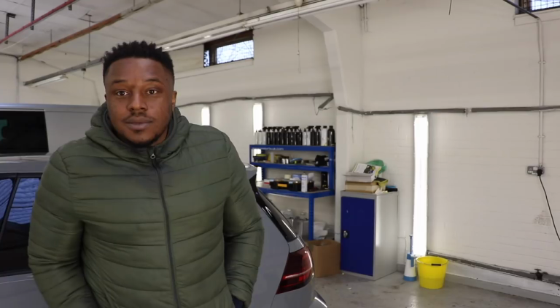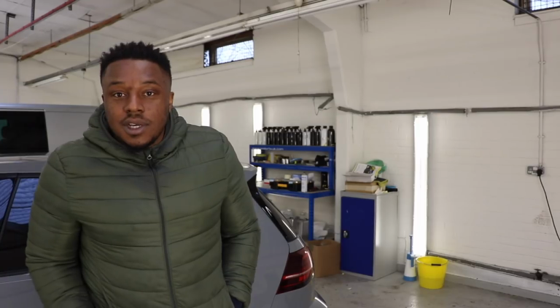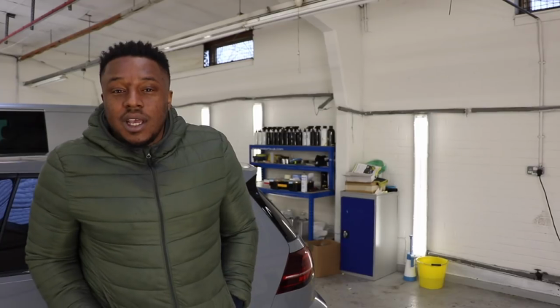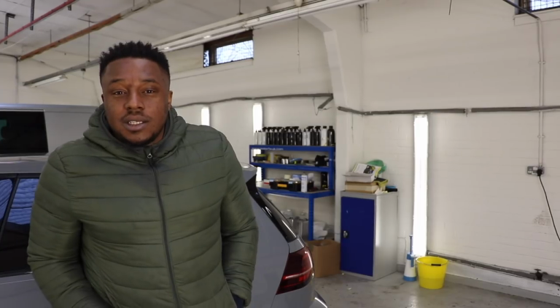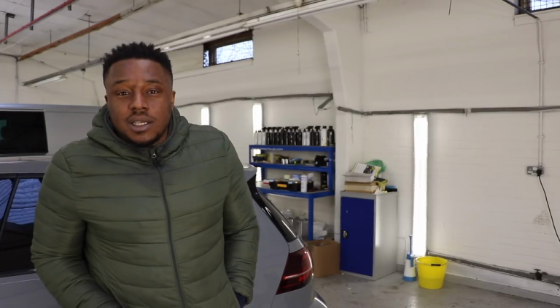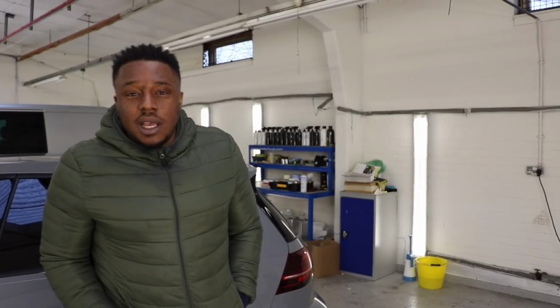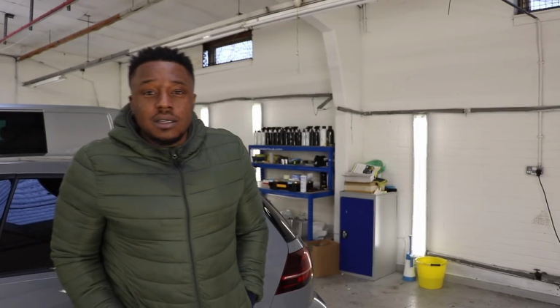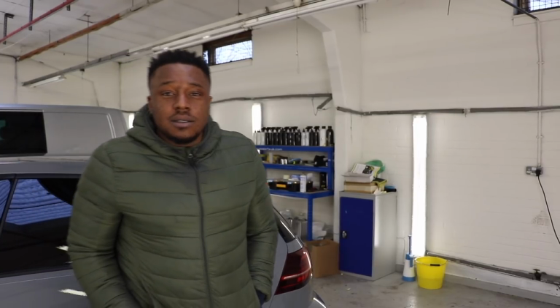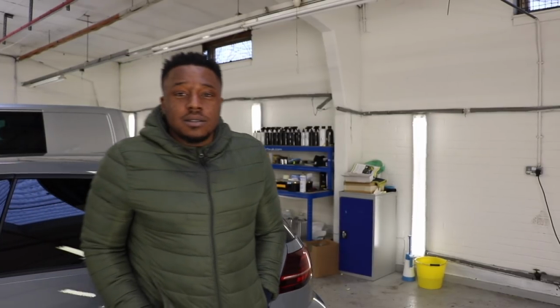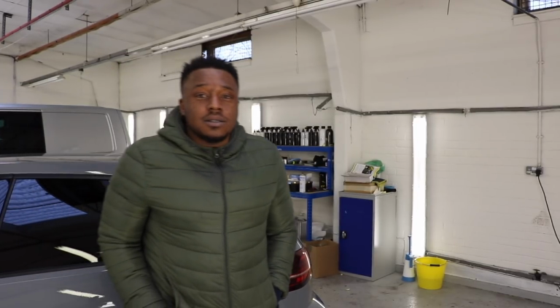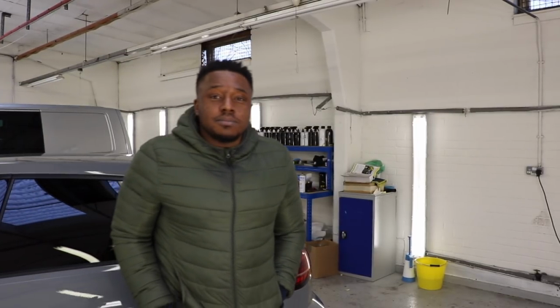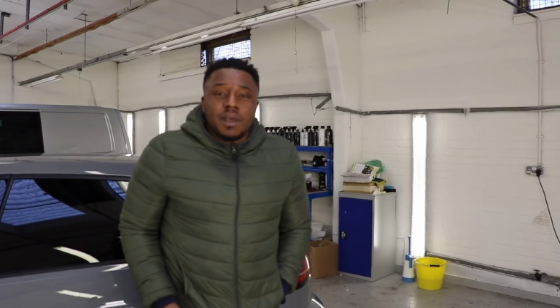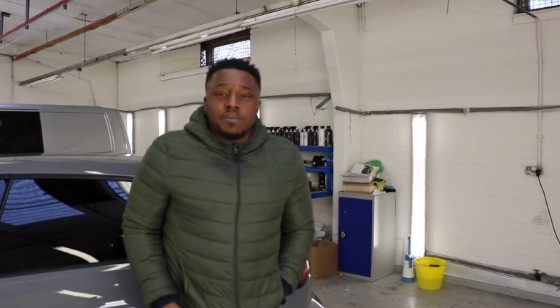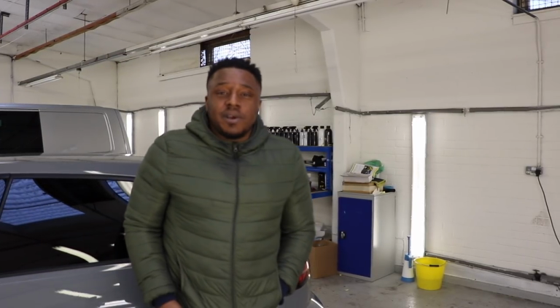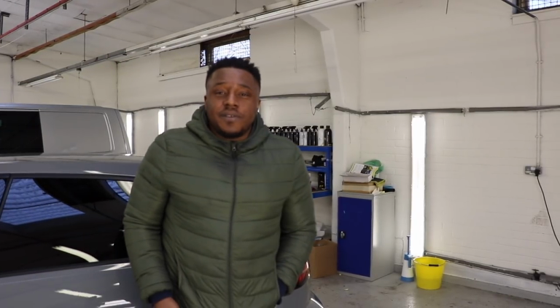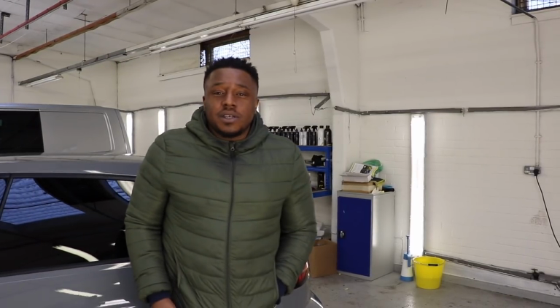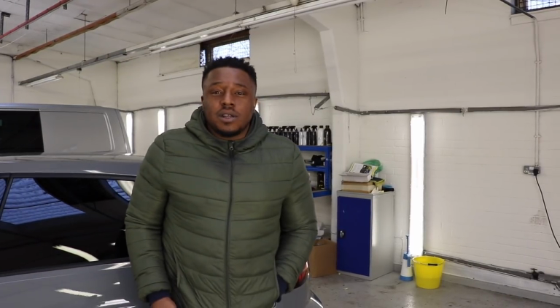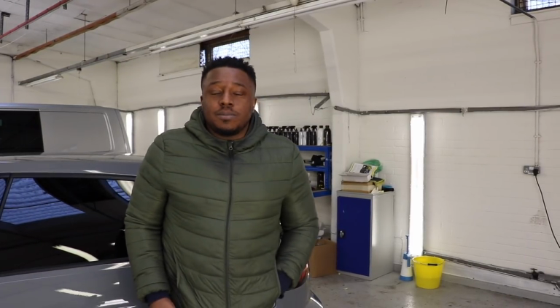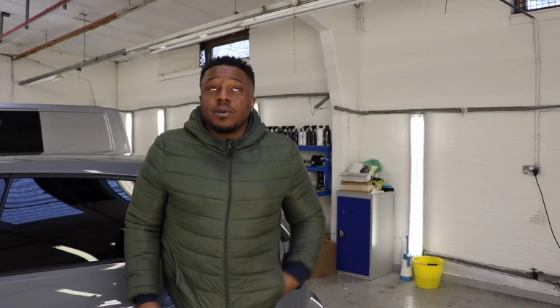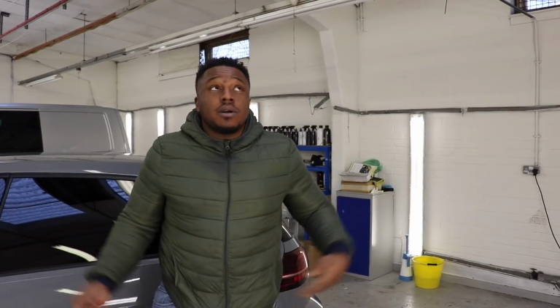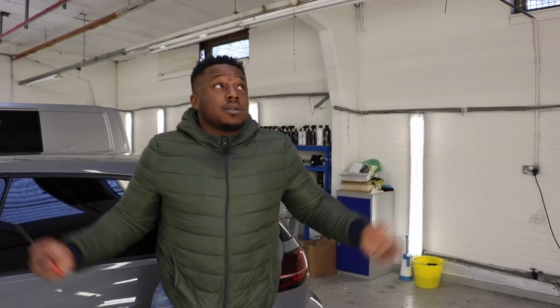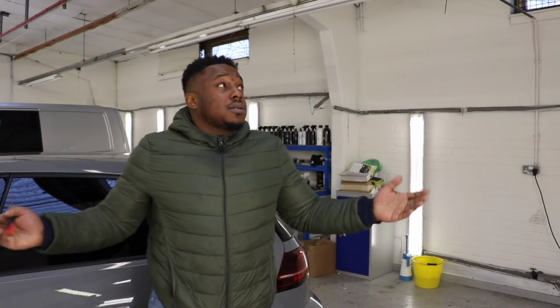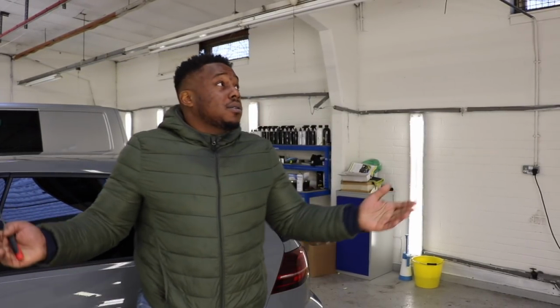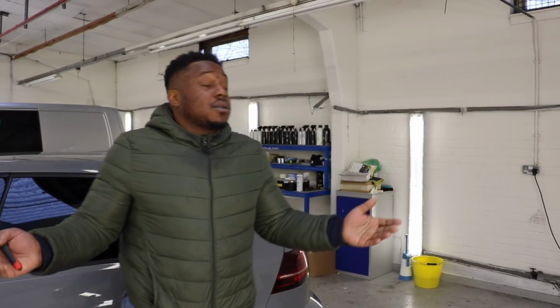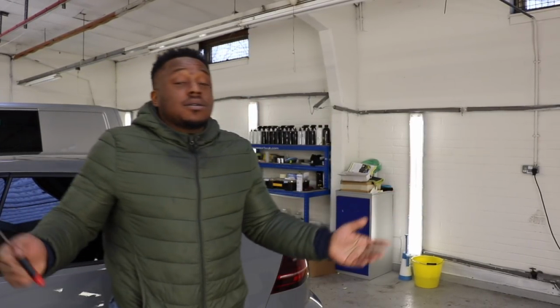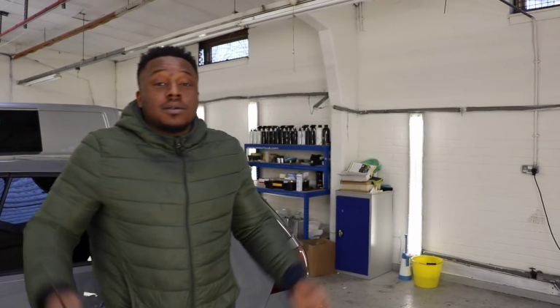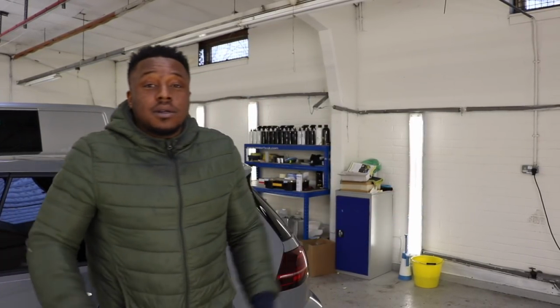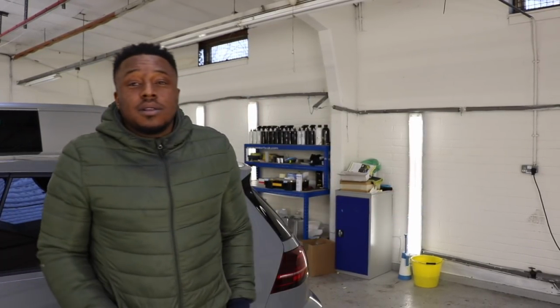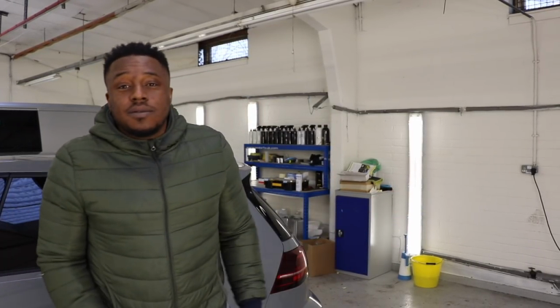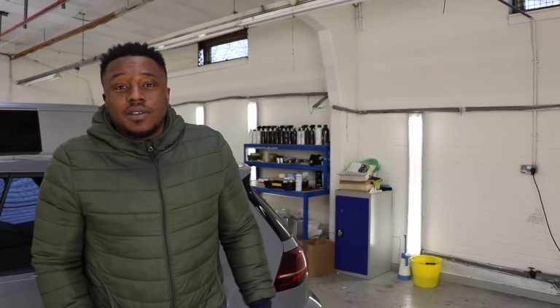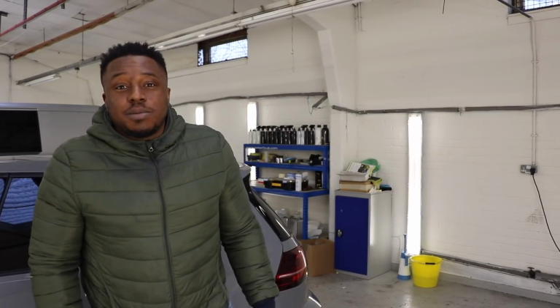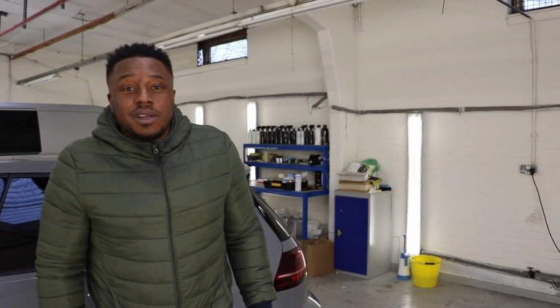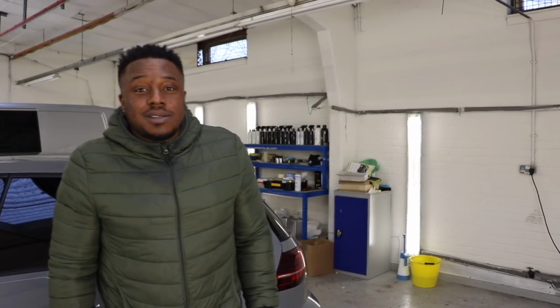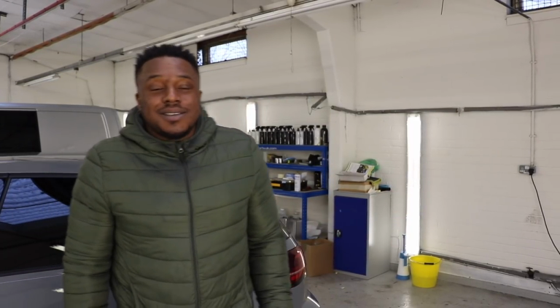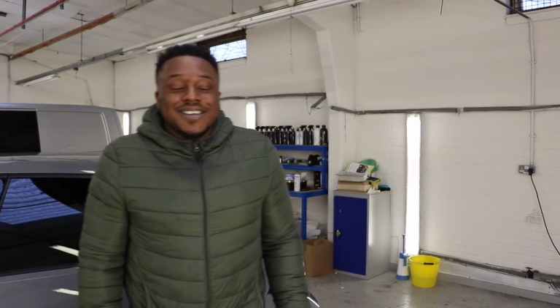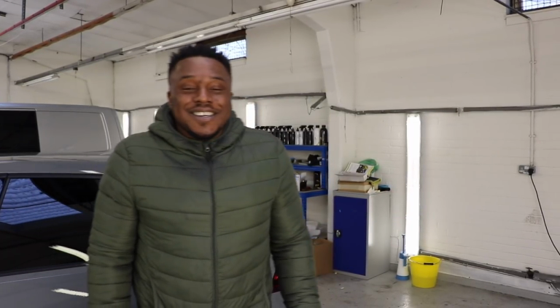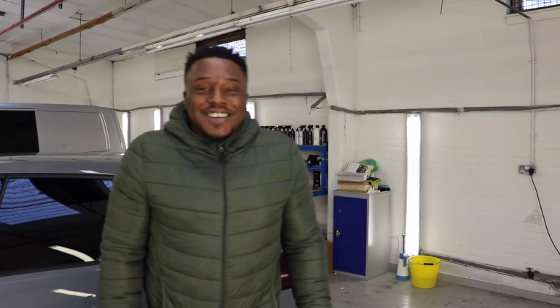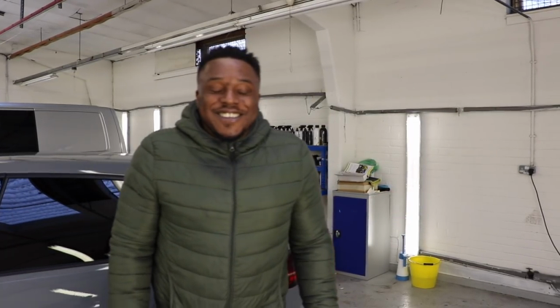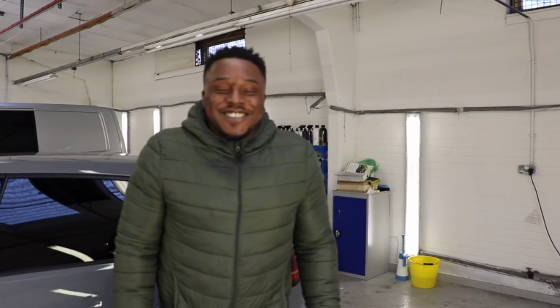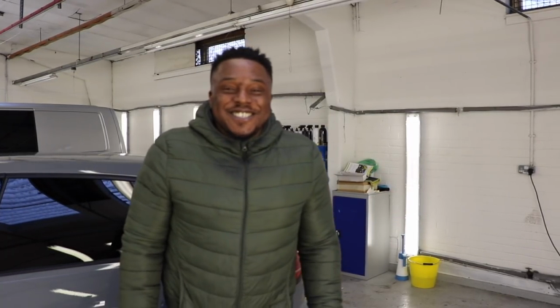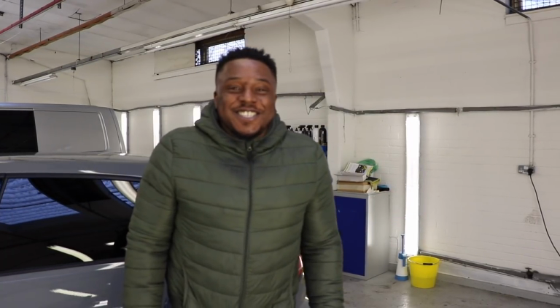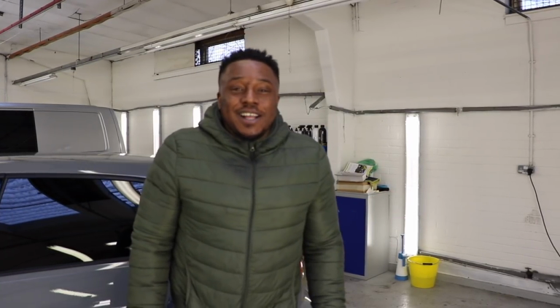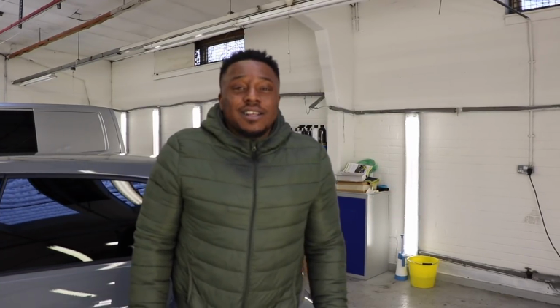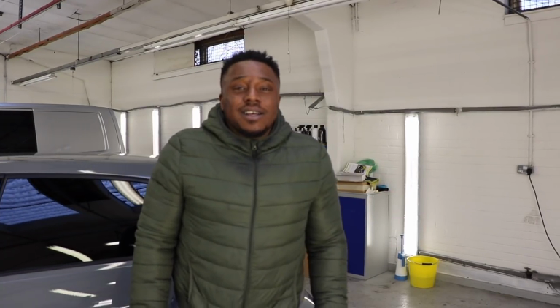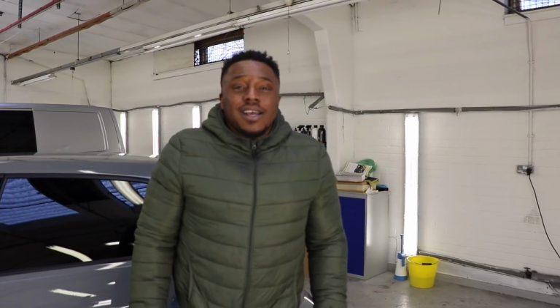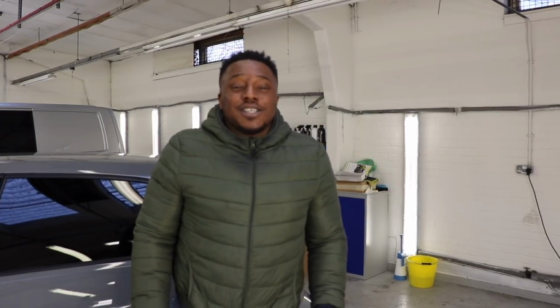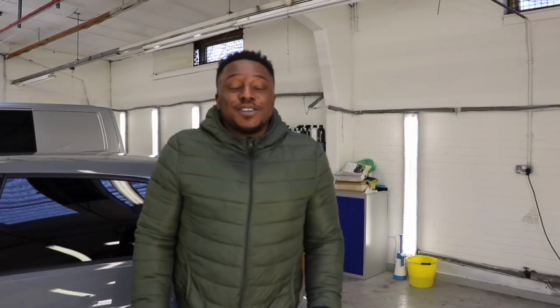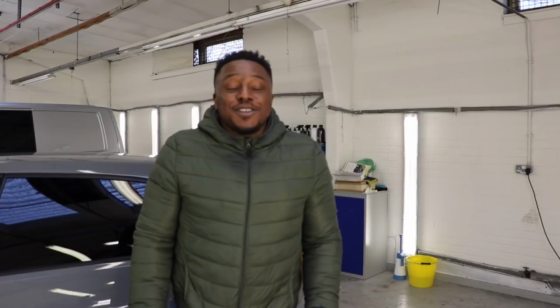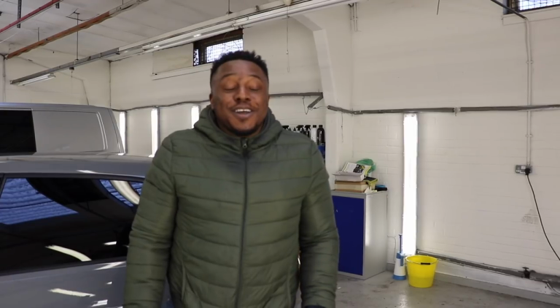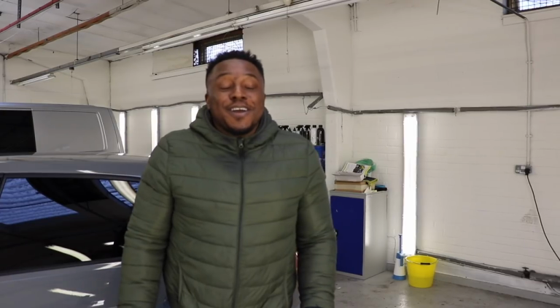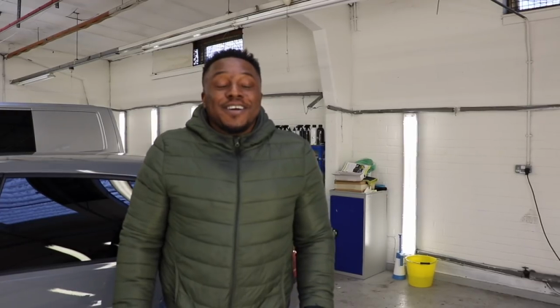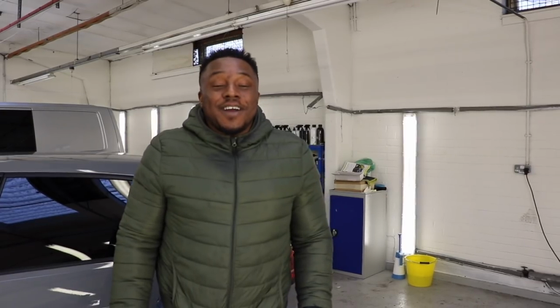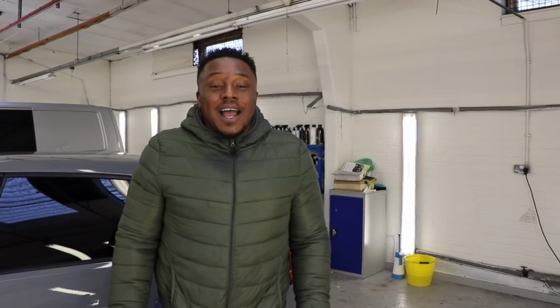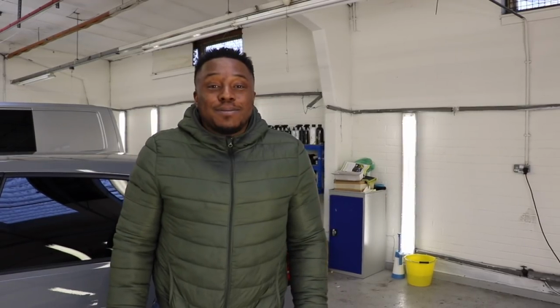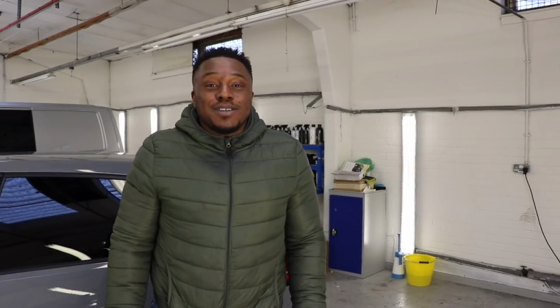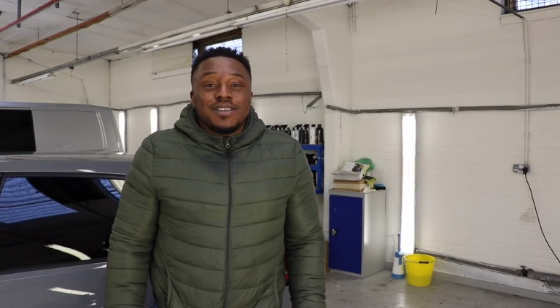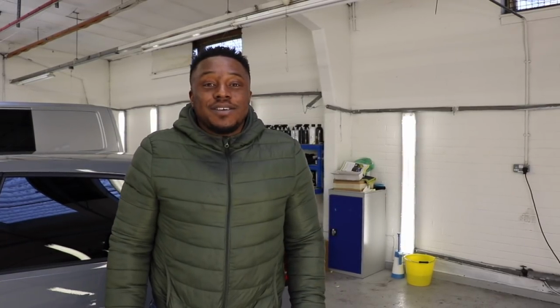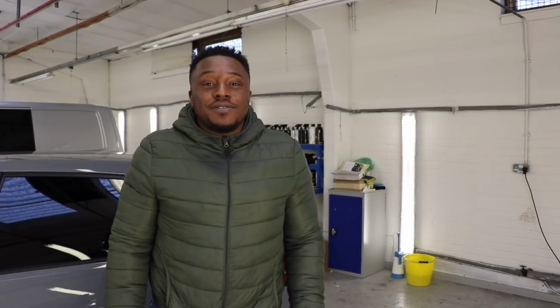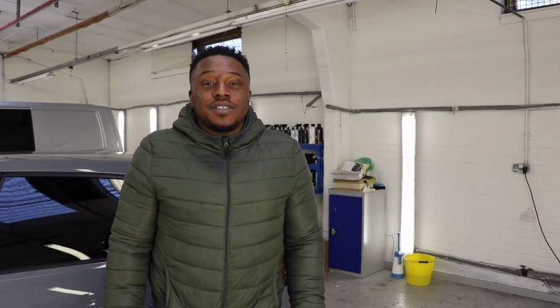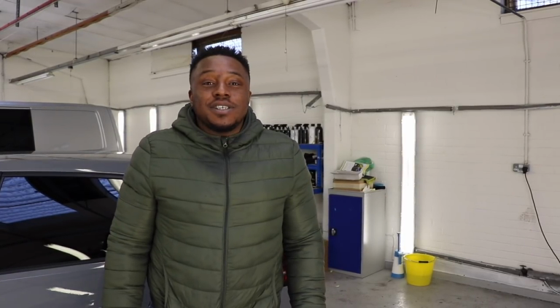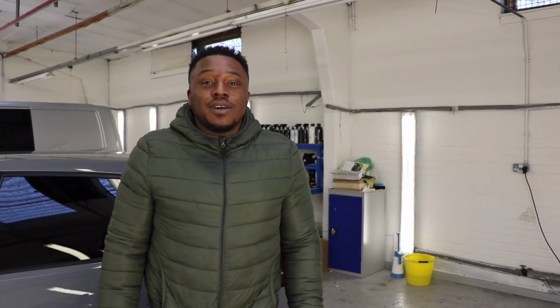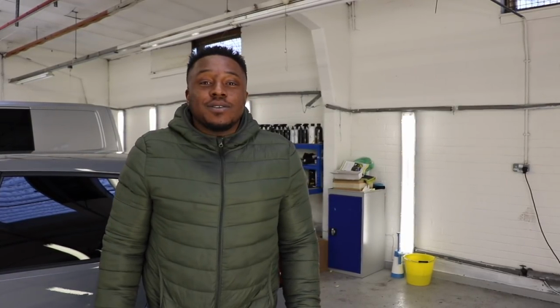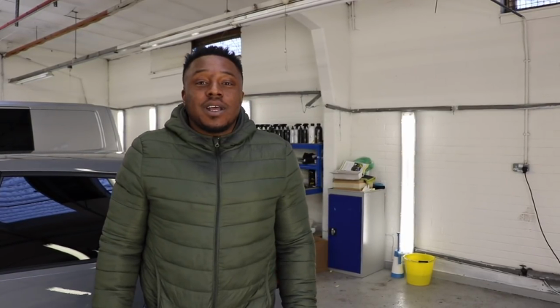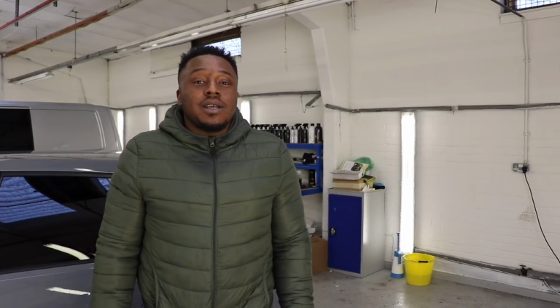Here today at Paint Perfect Stockport. Love this place. As you can tell, it's another absolutely freezing cold day.